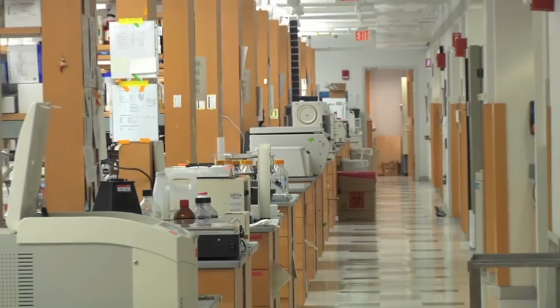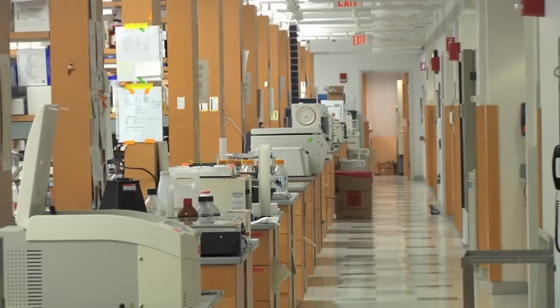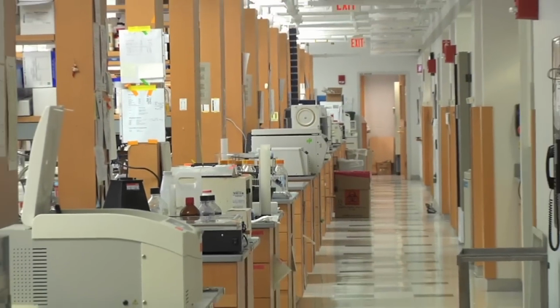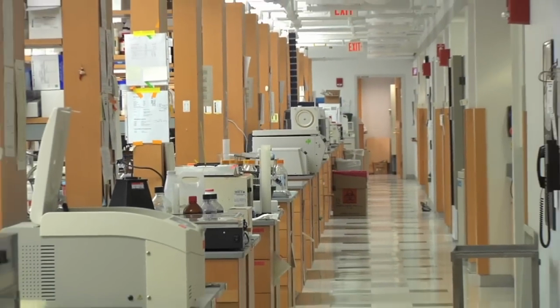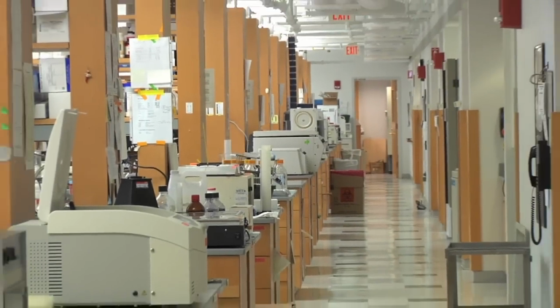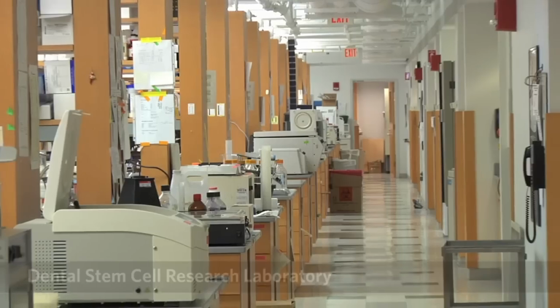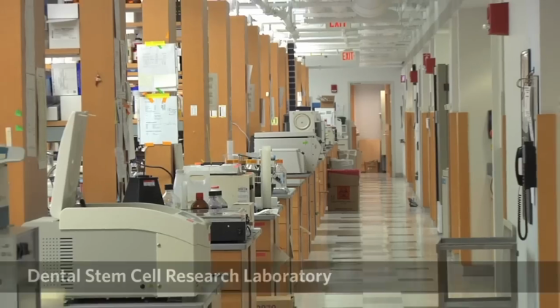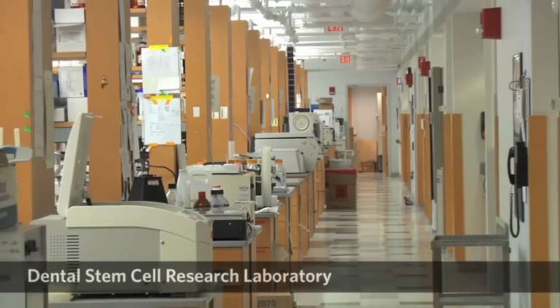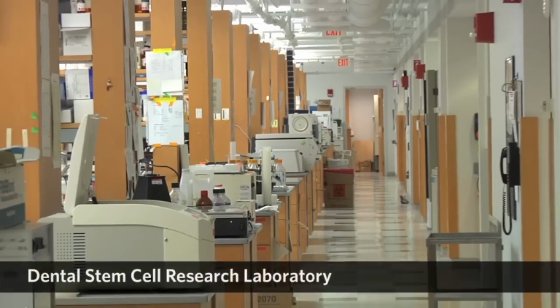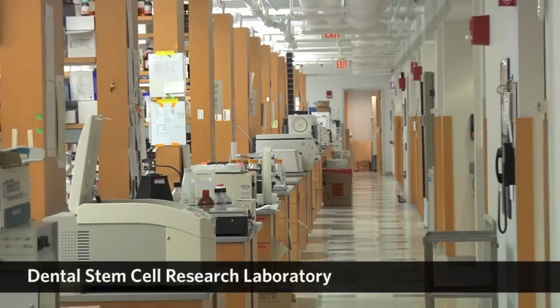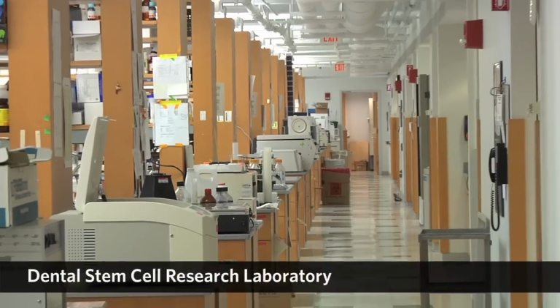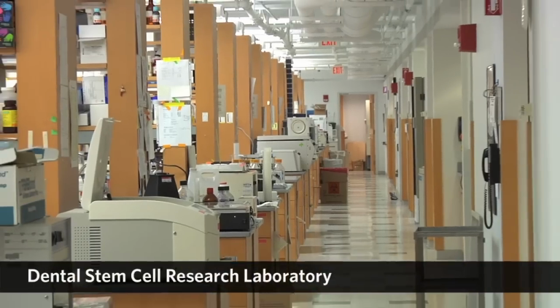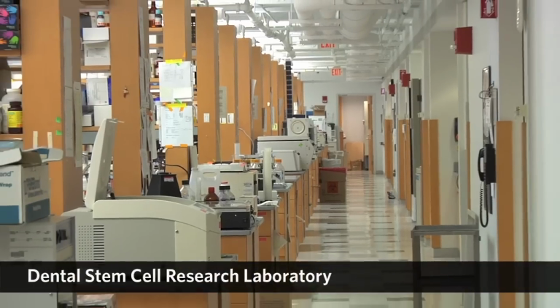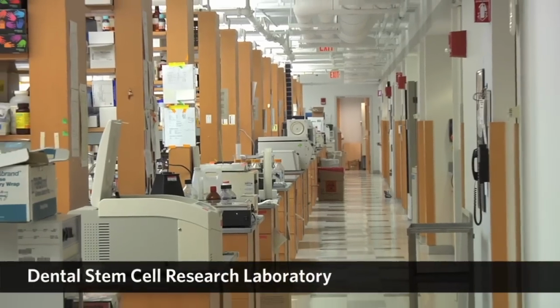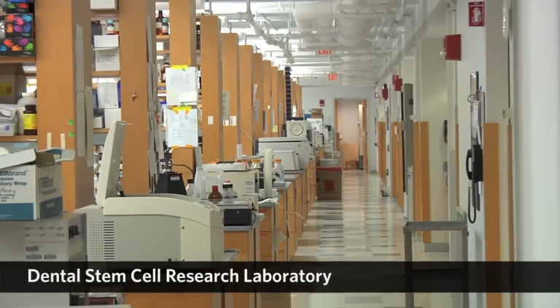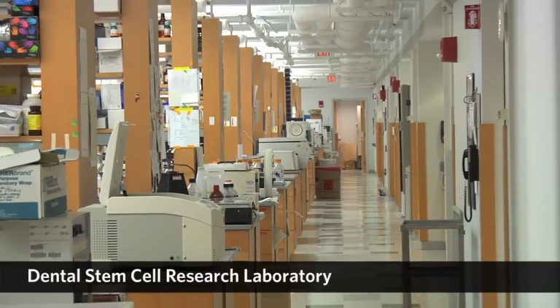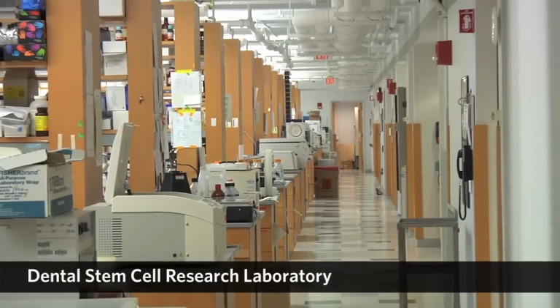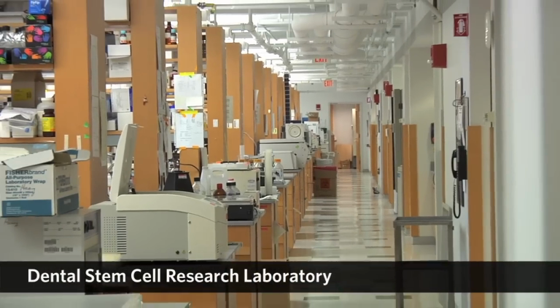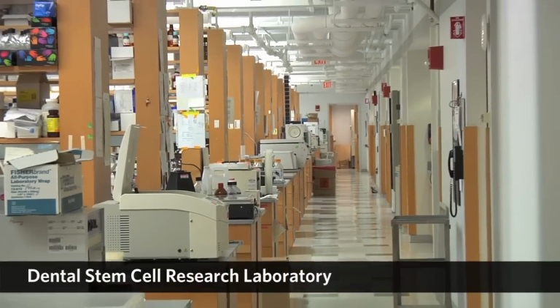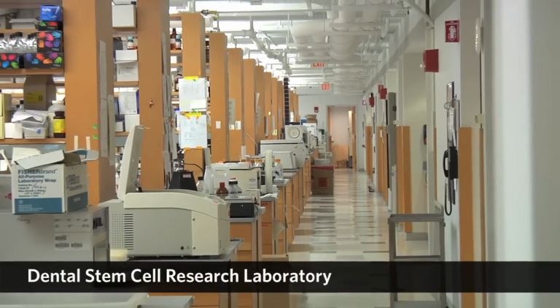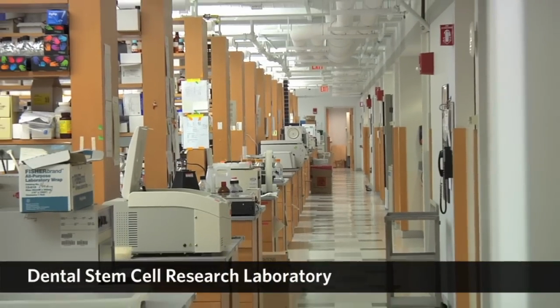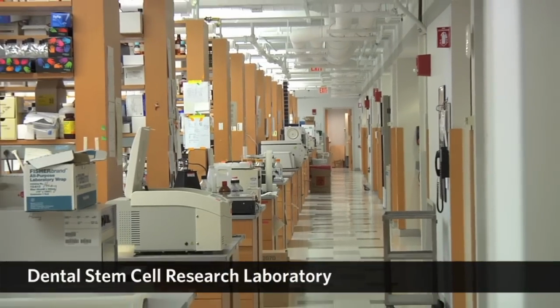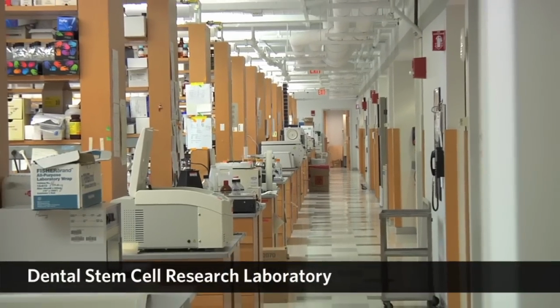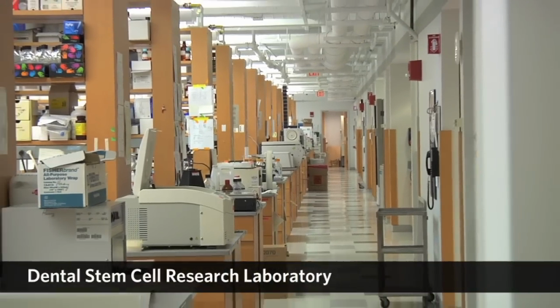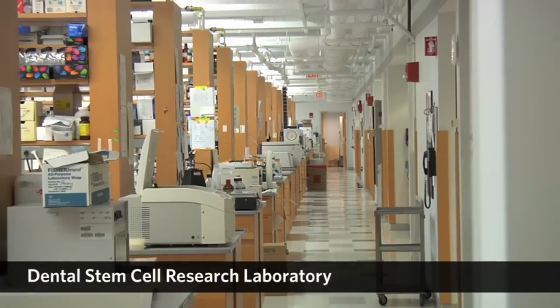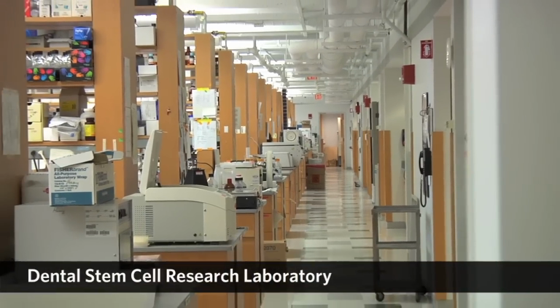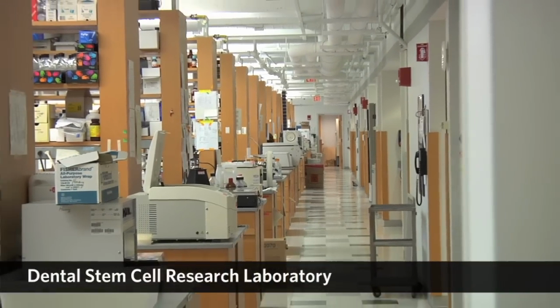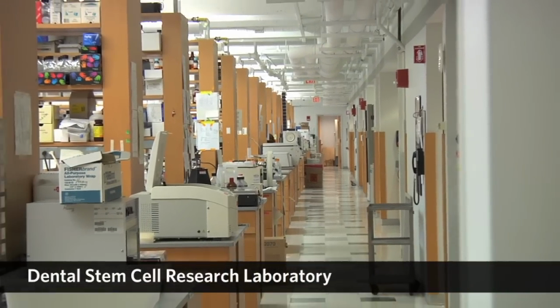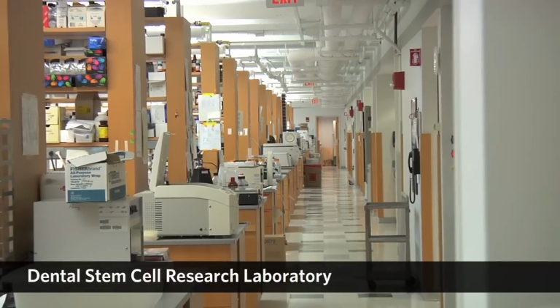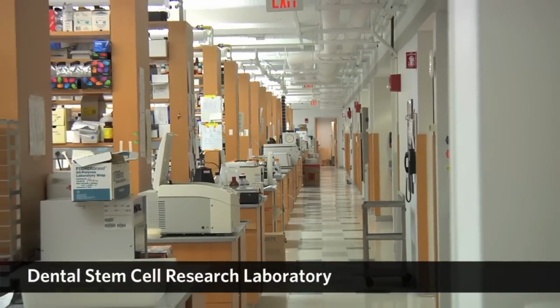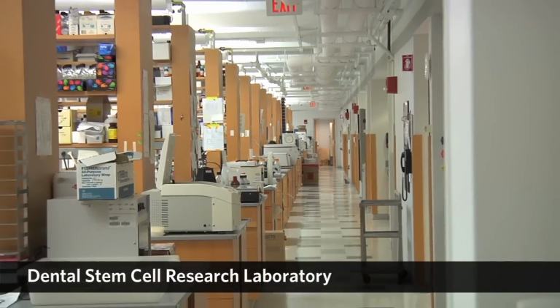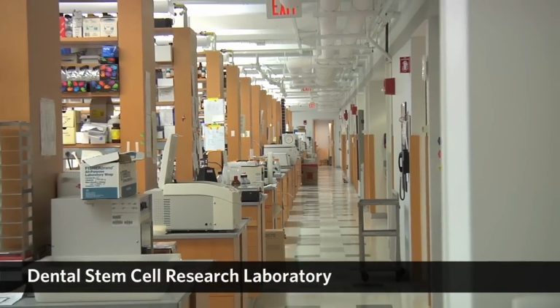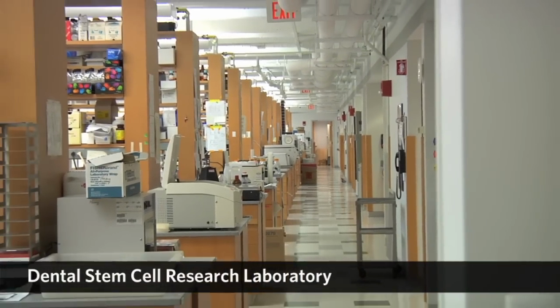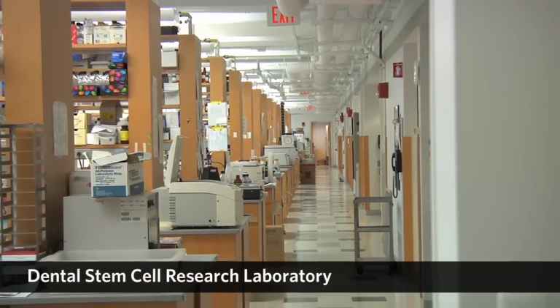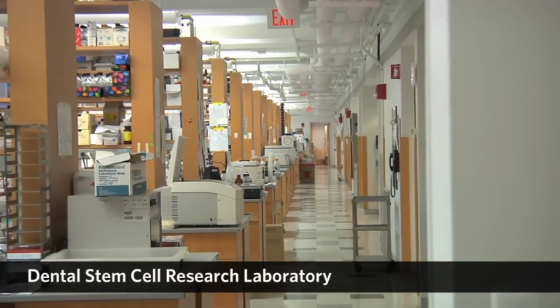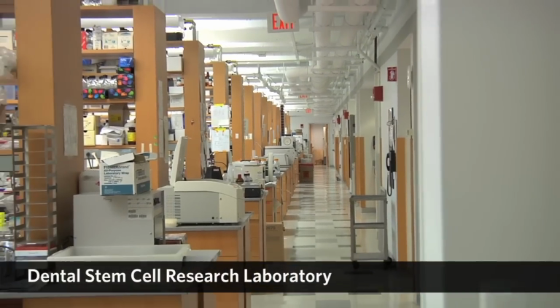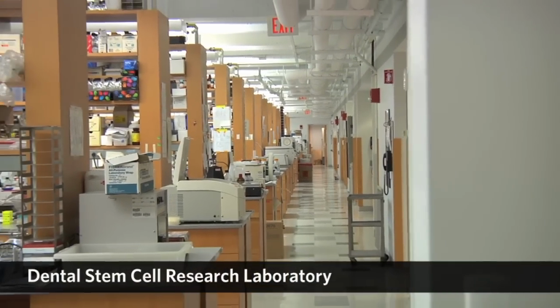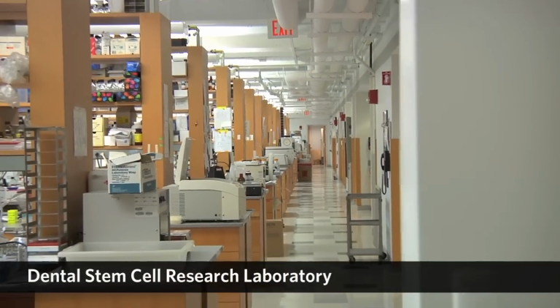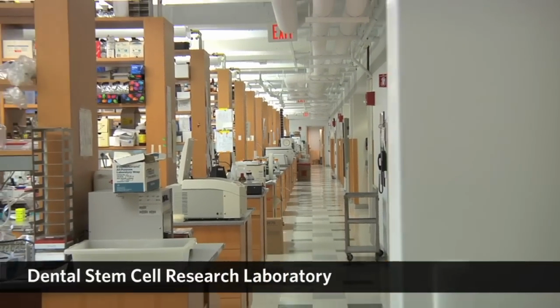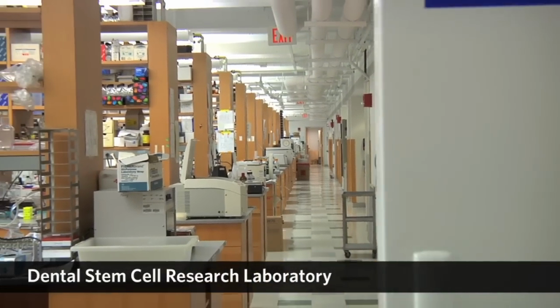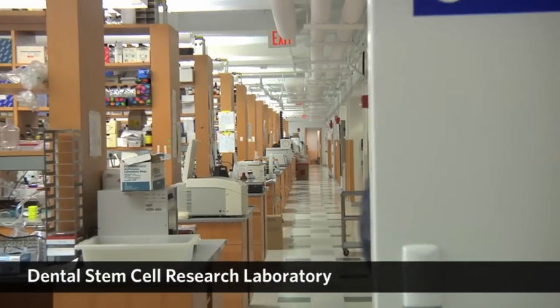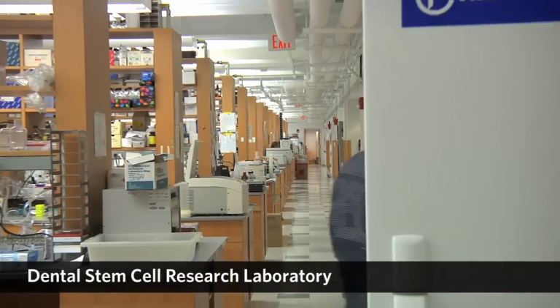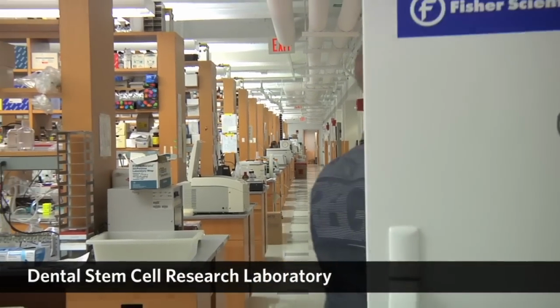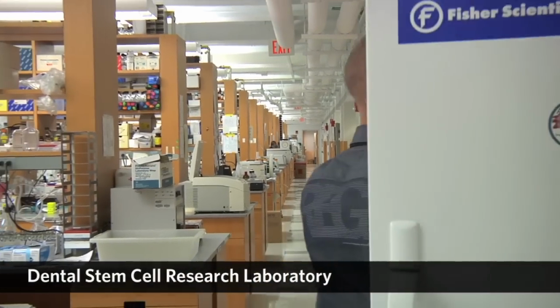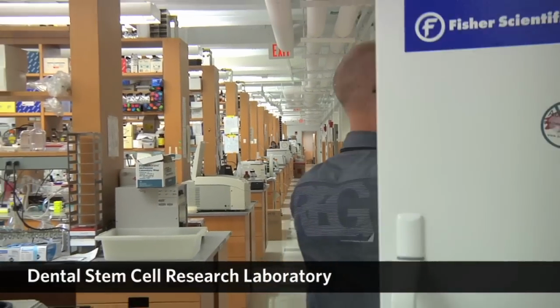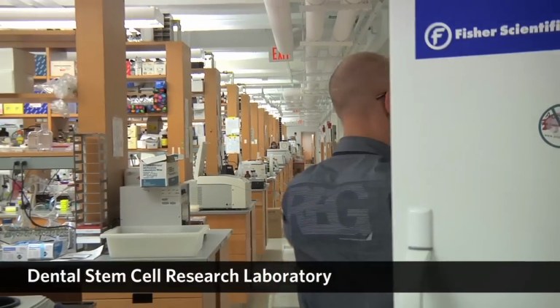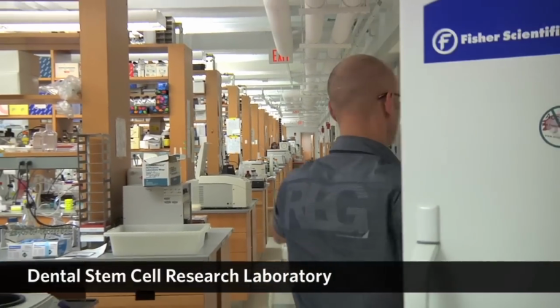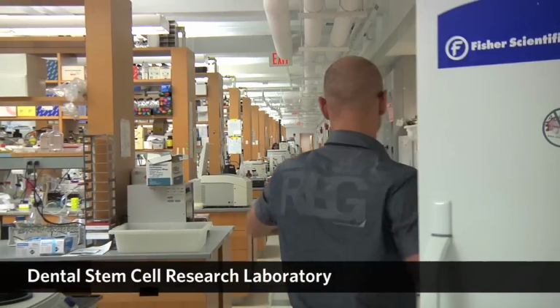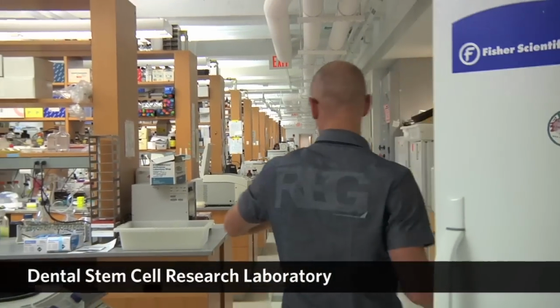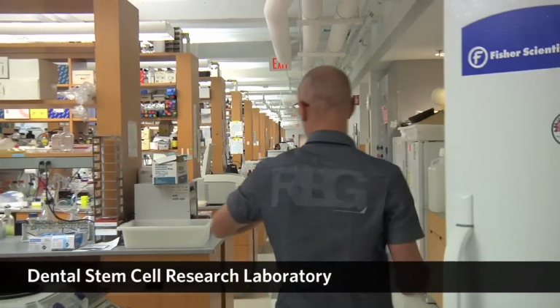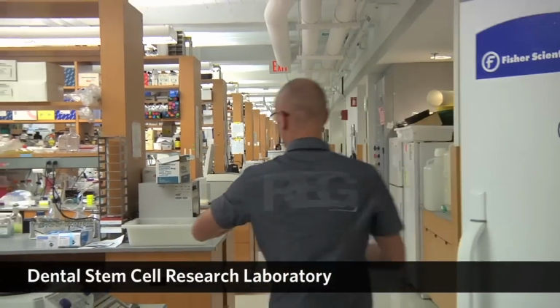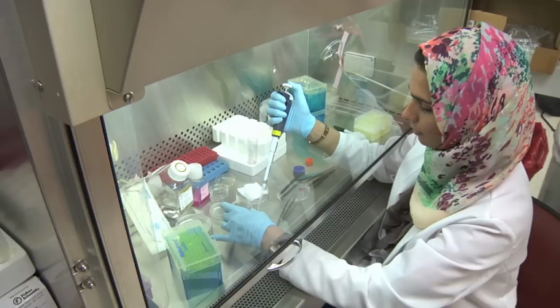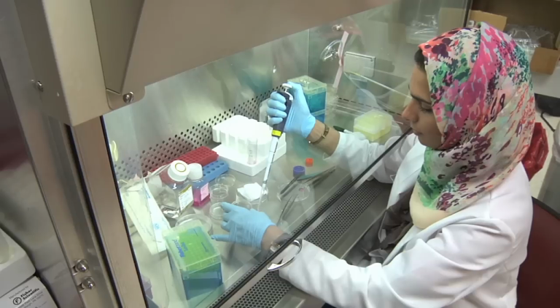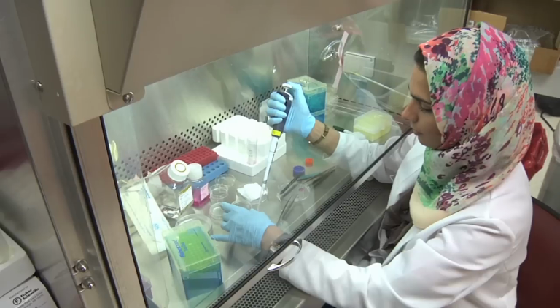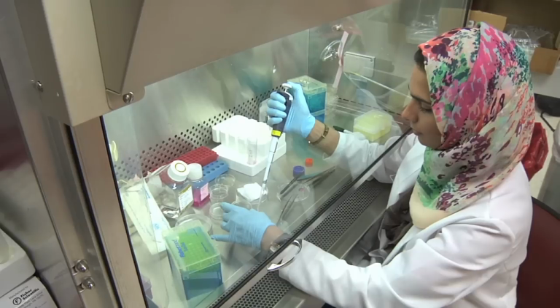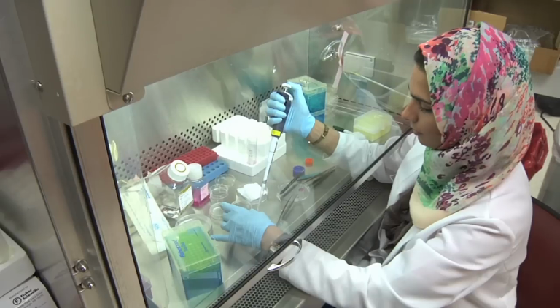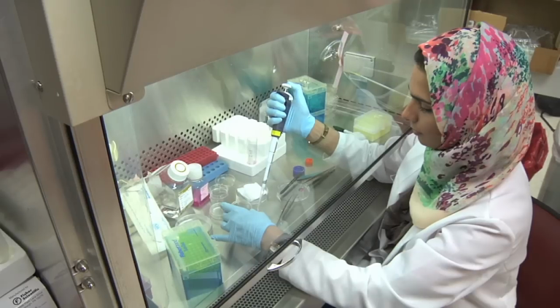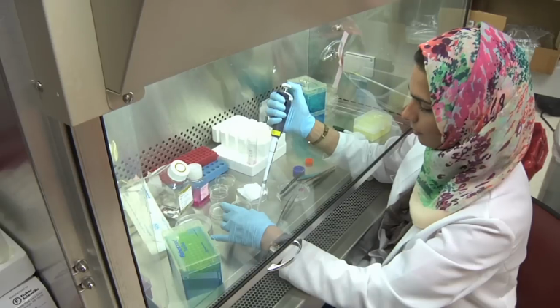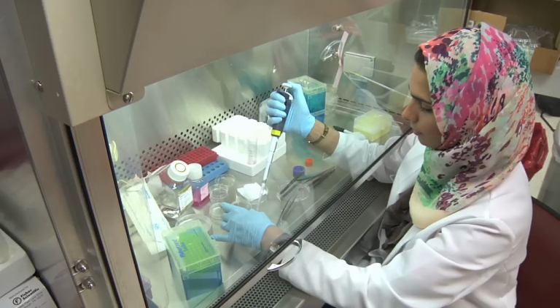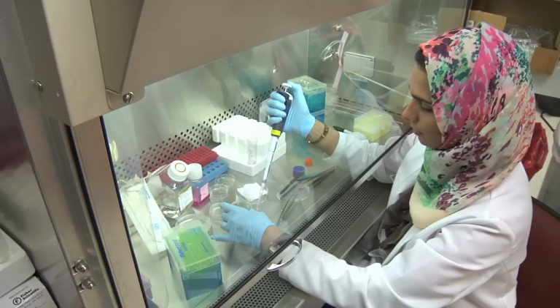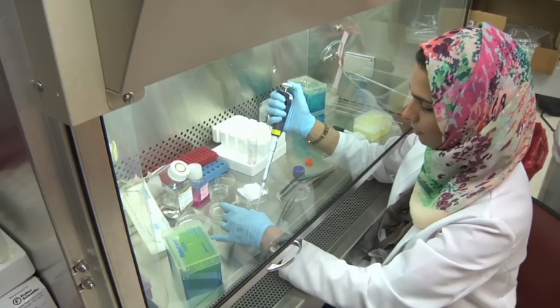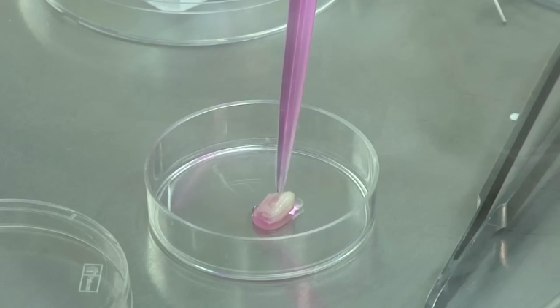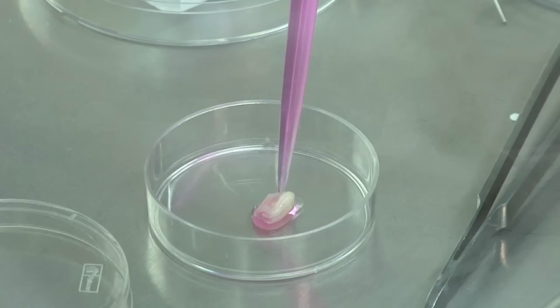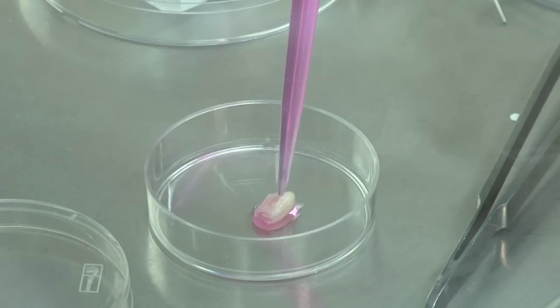My research has been focusing on adult stem cells and utilizing cells to regenerate dental tissues.